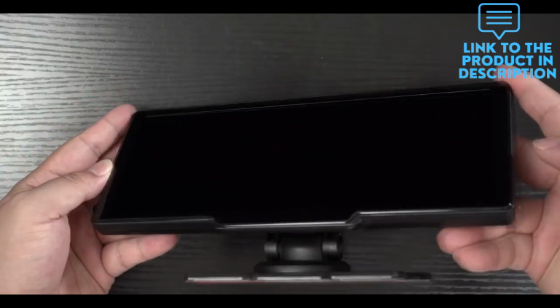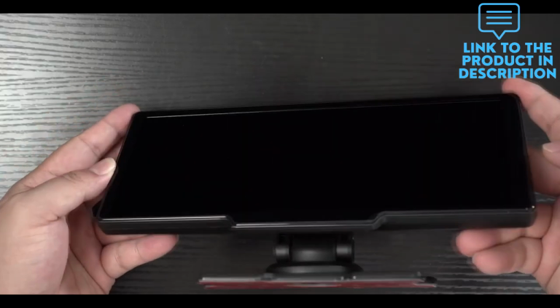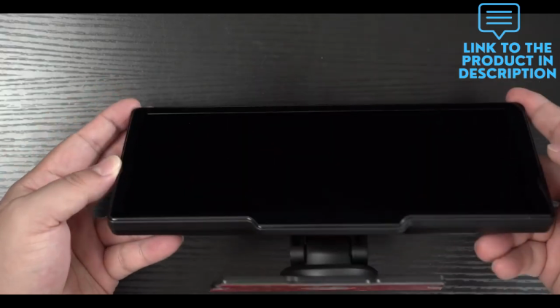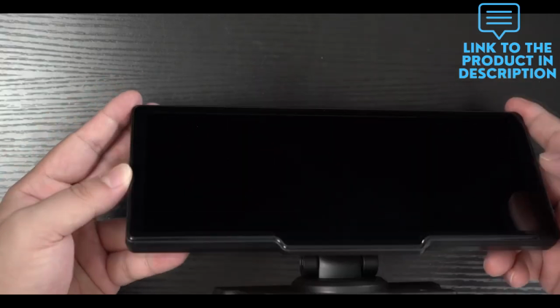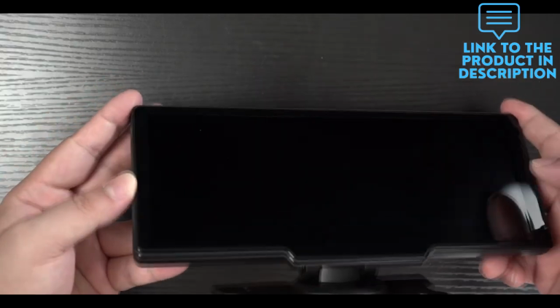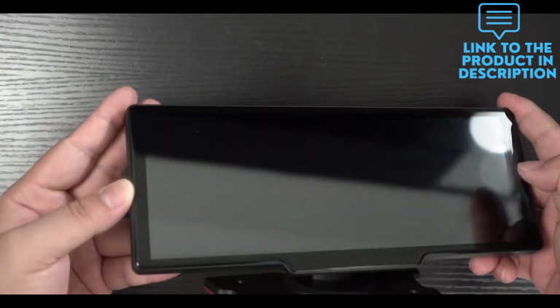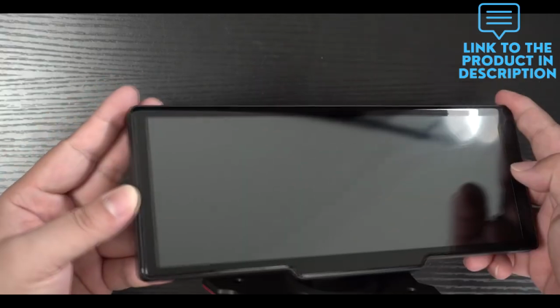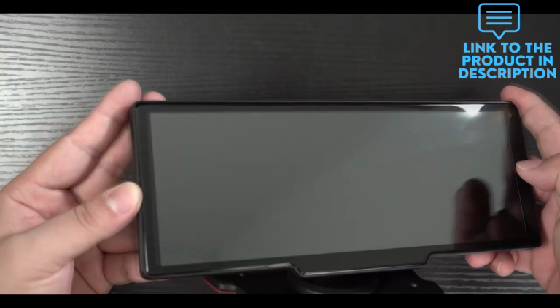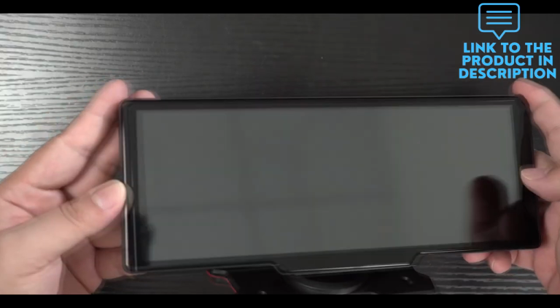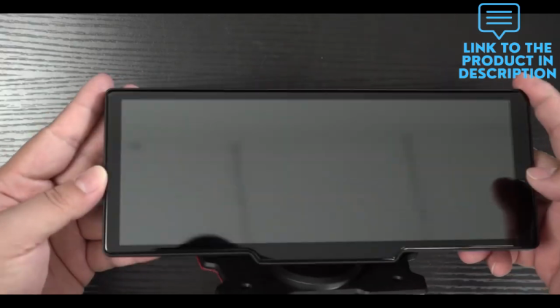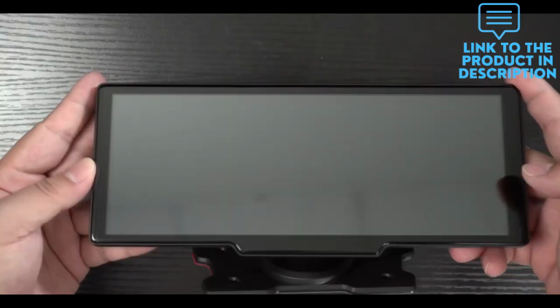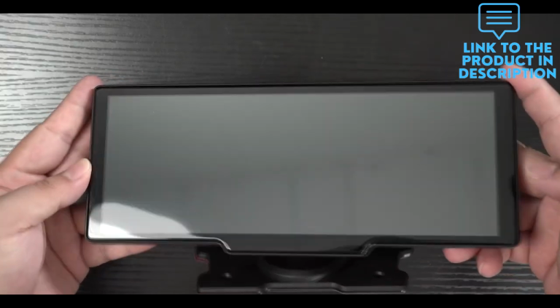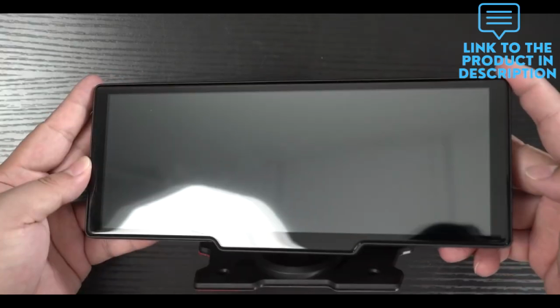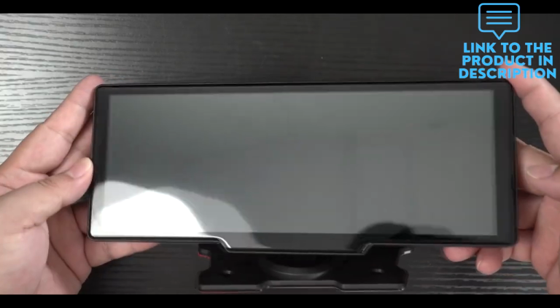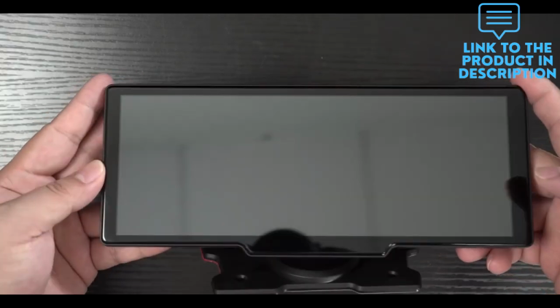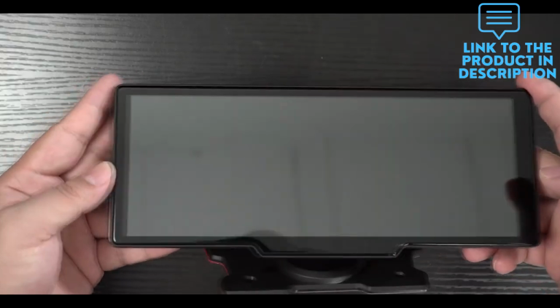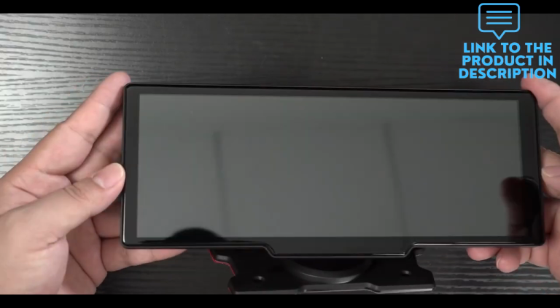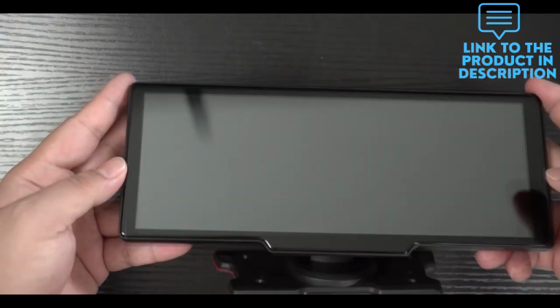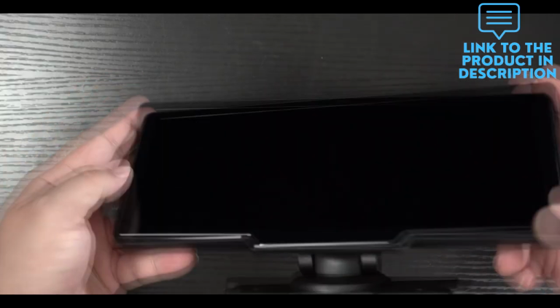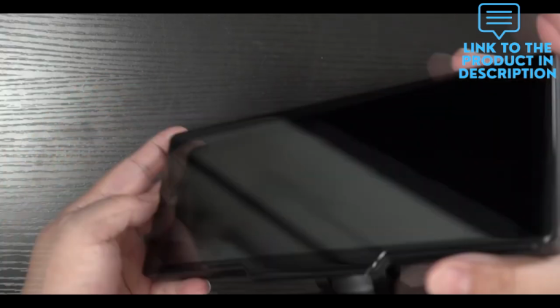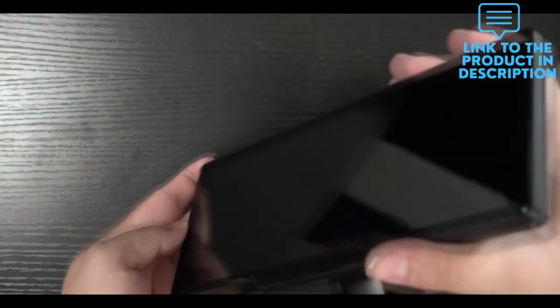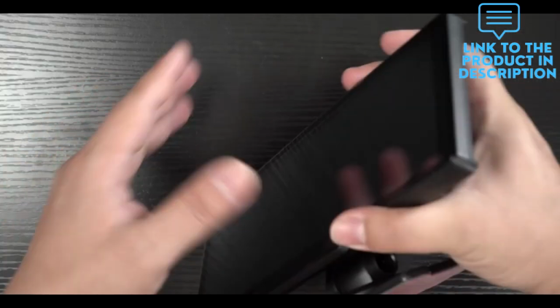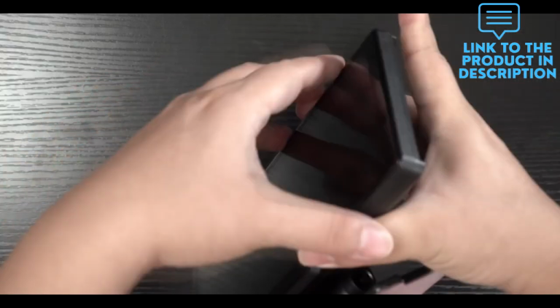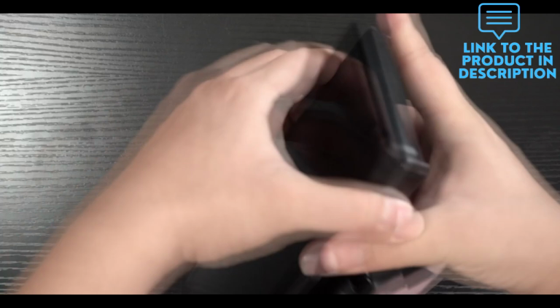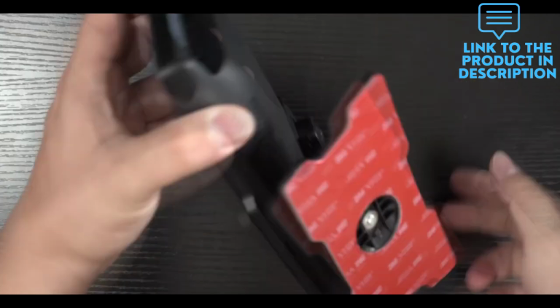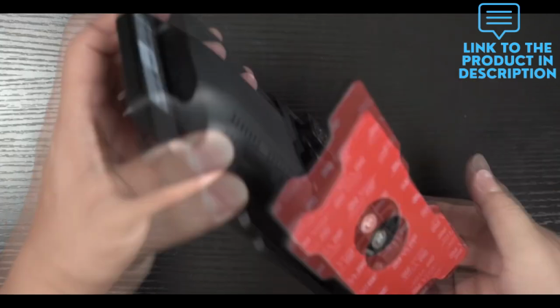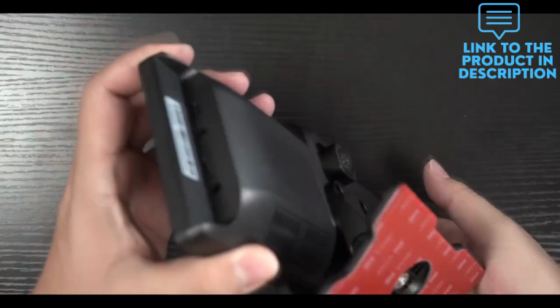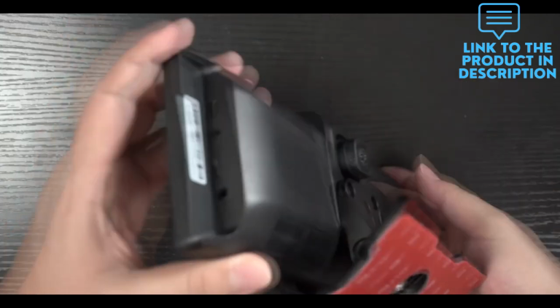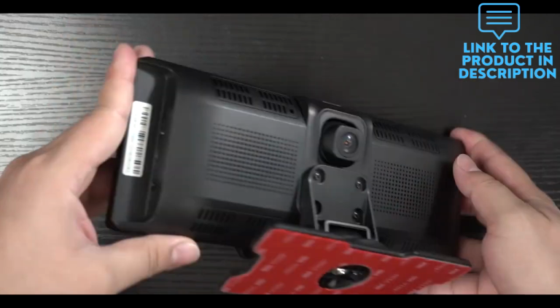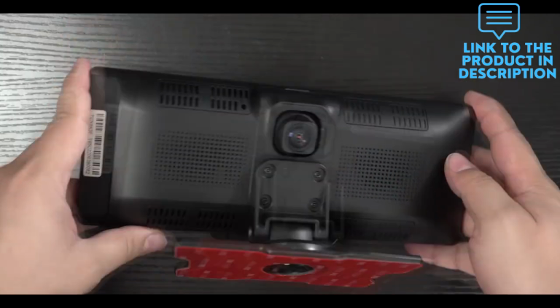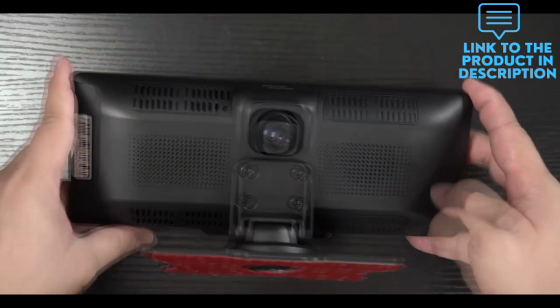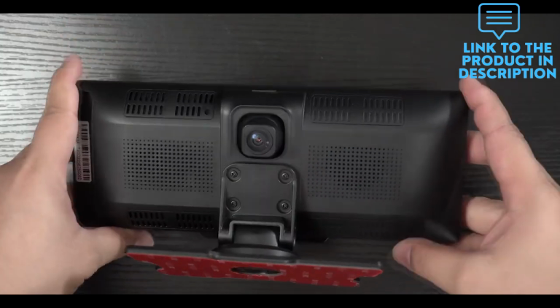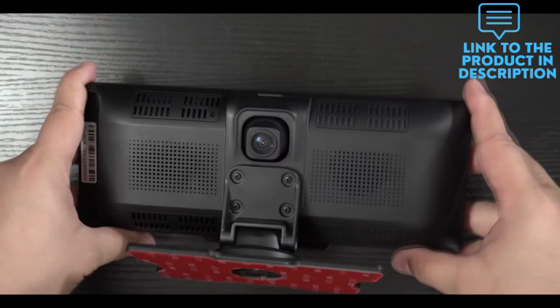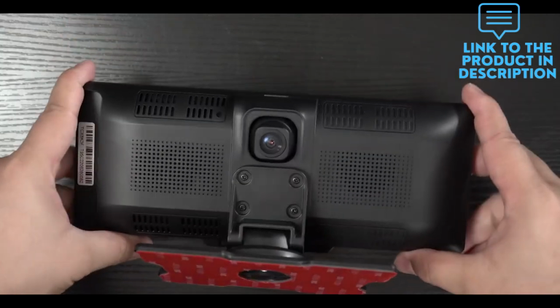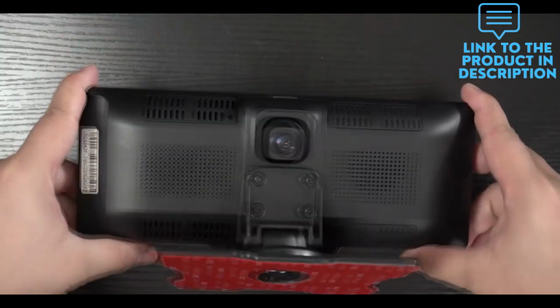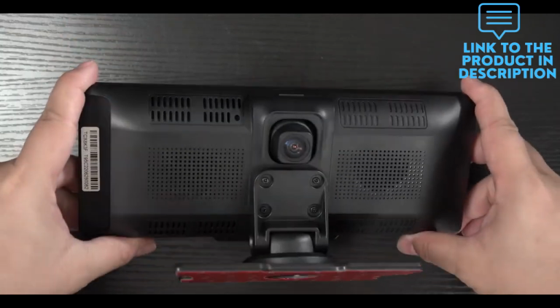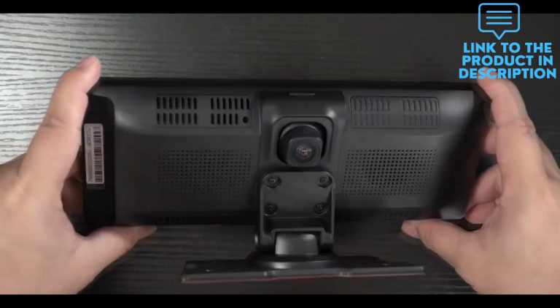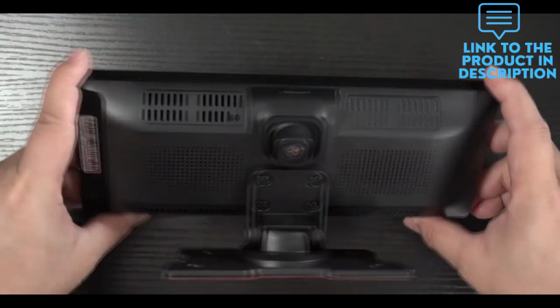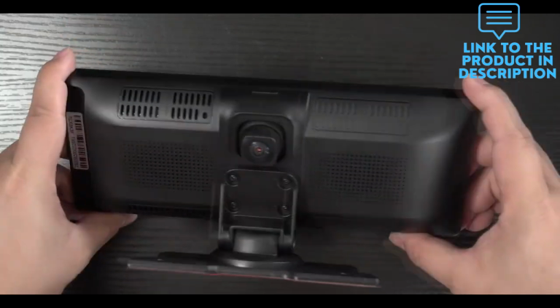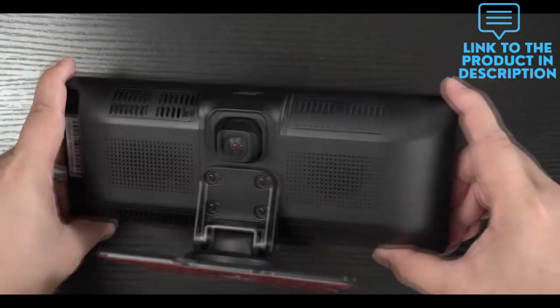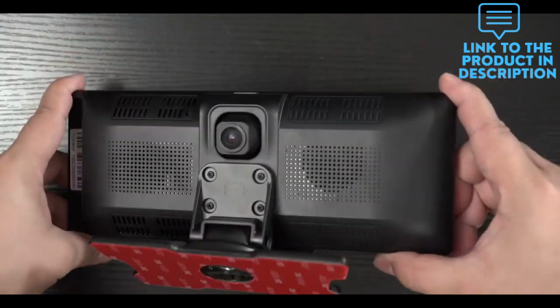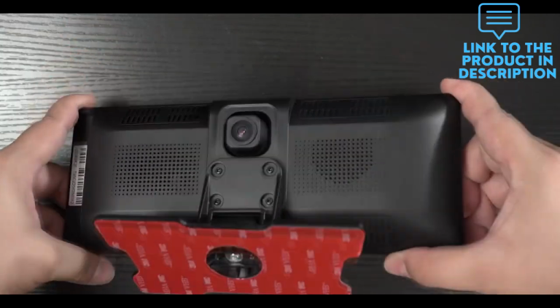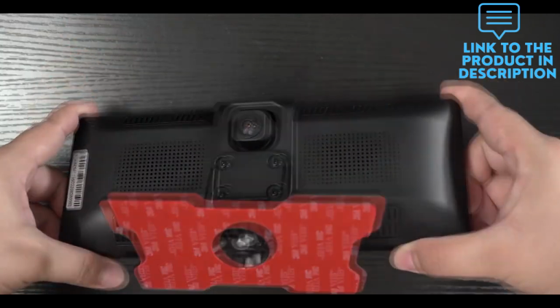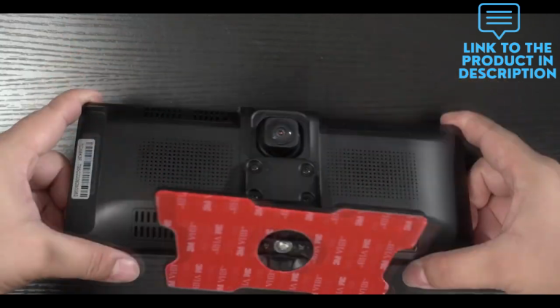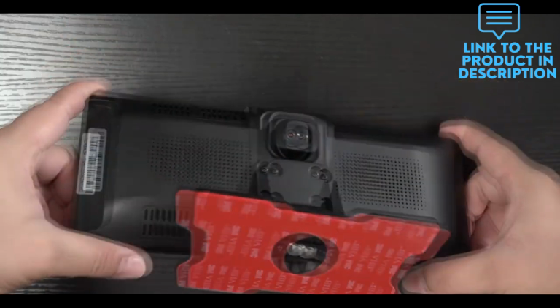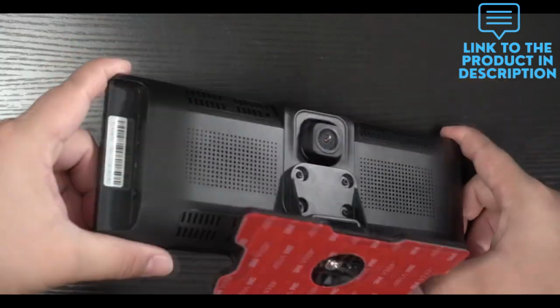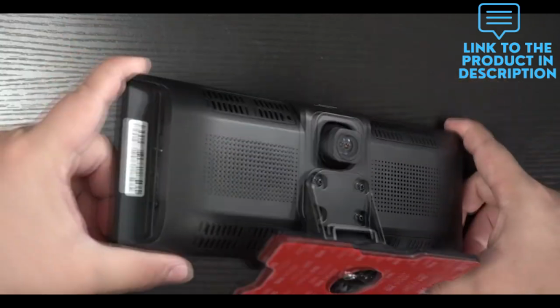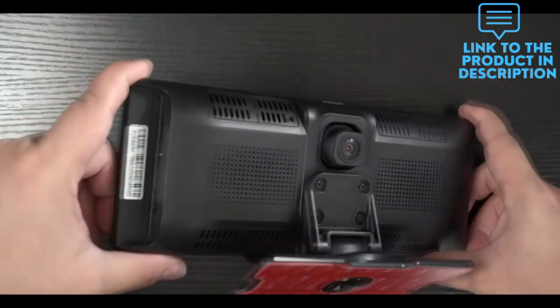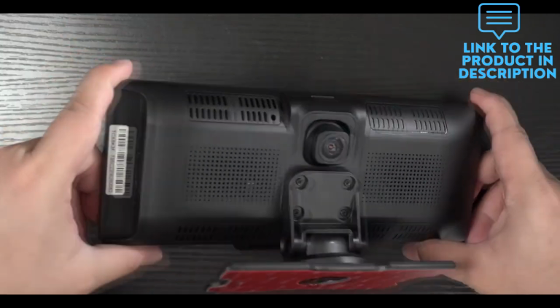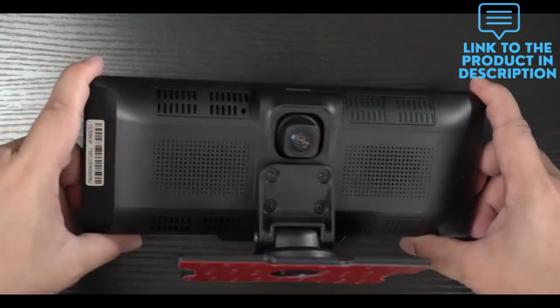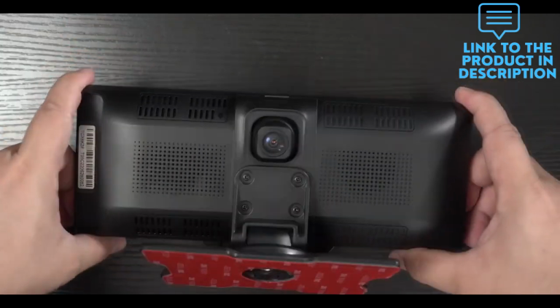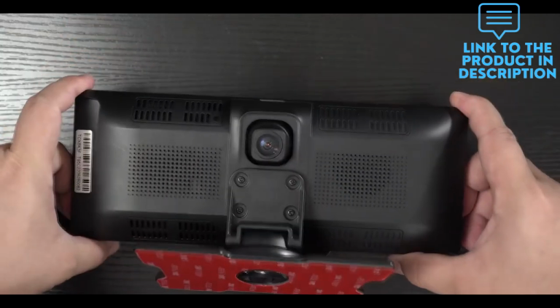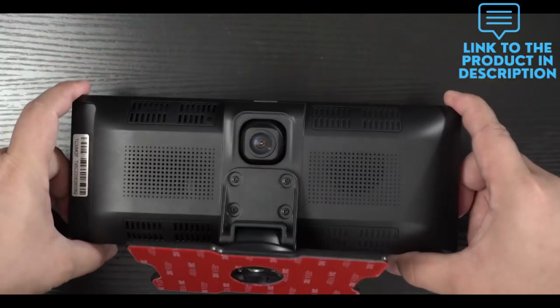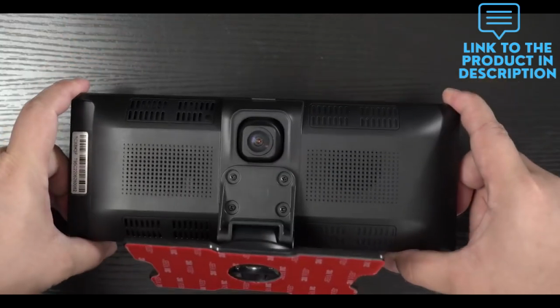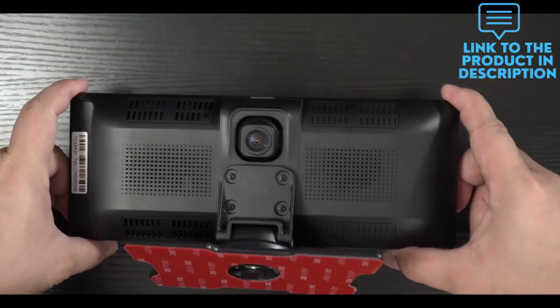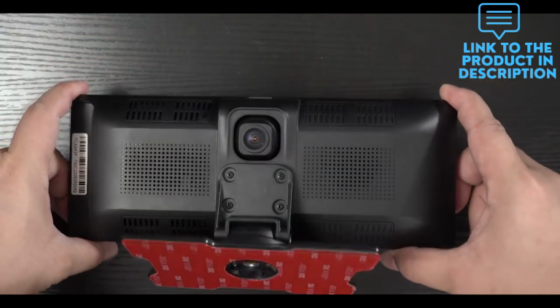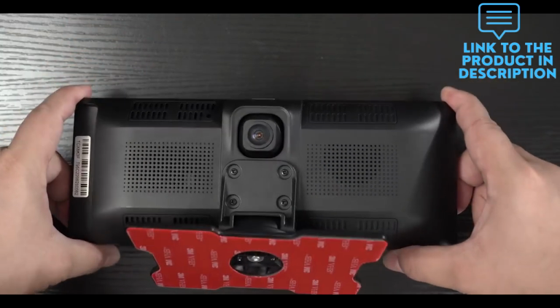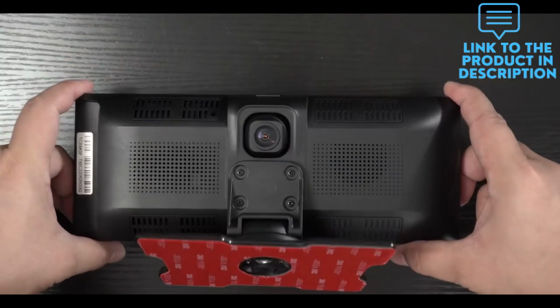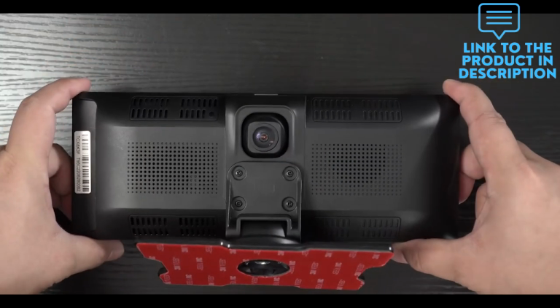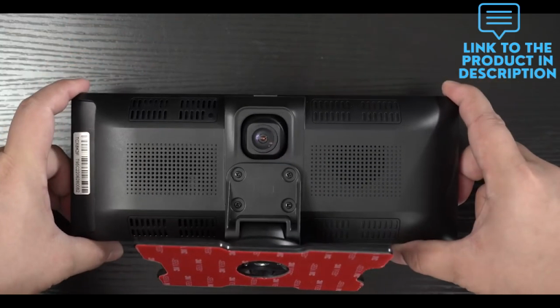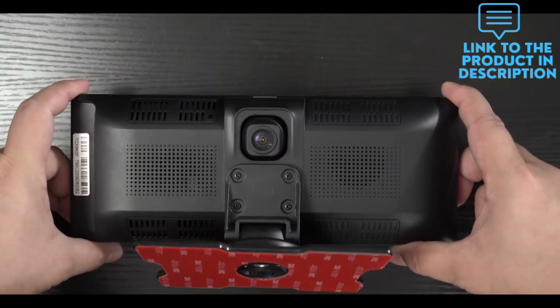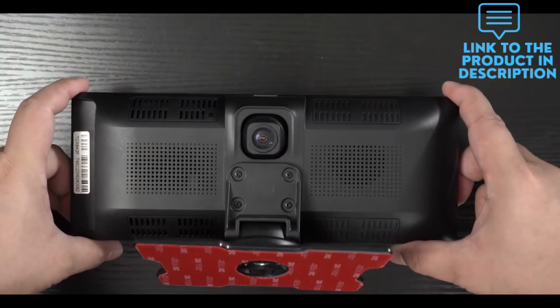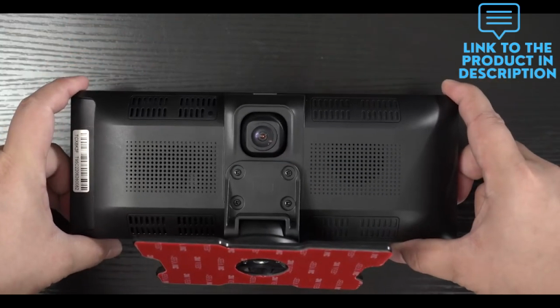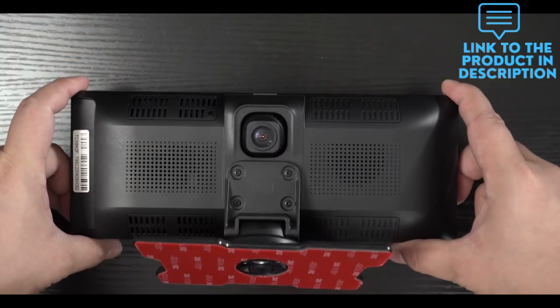When connected to your mobile phone via Bluetooth, you can answer and make hands-free calls, play music, and control smoothly without distraction.